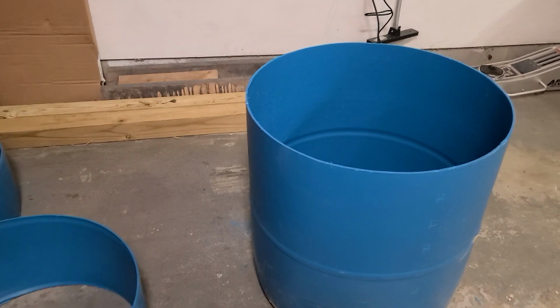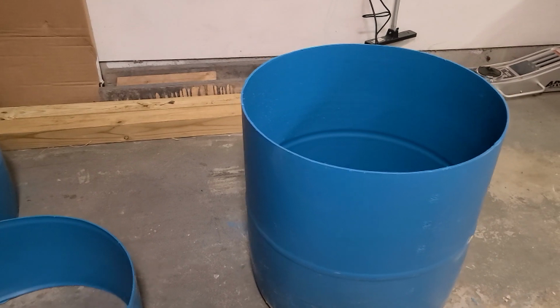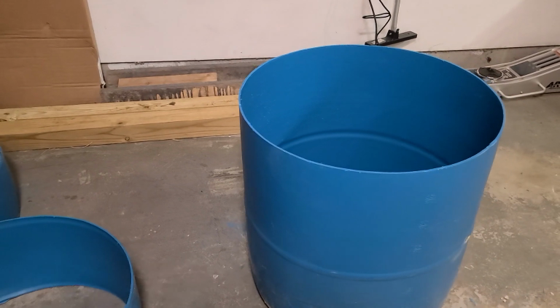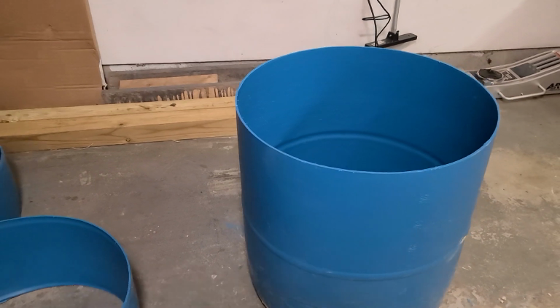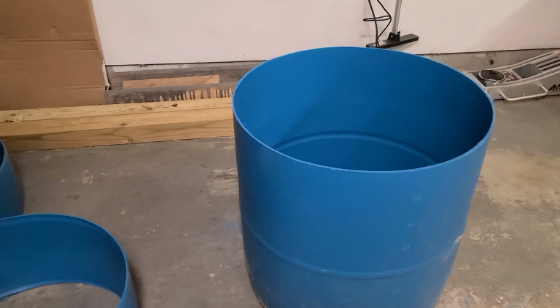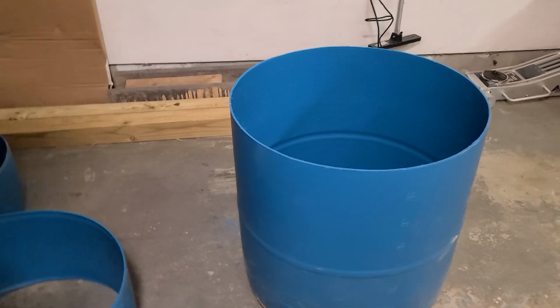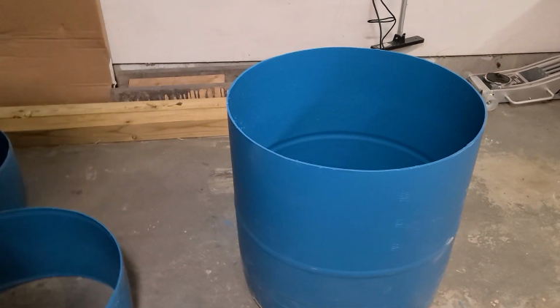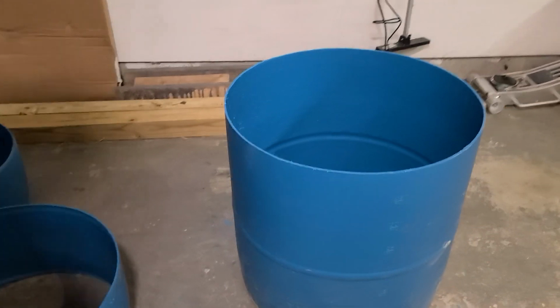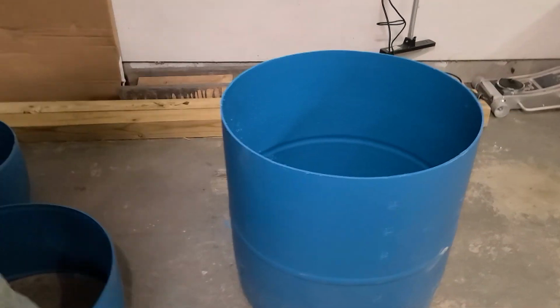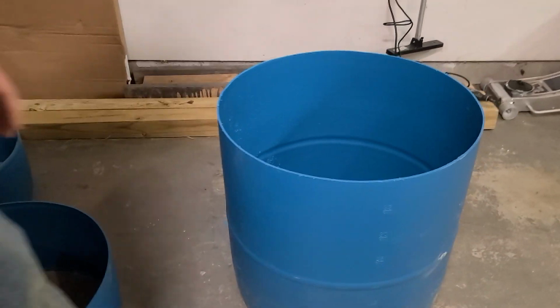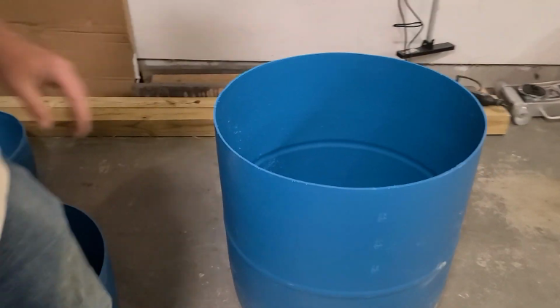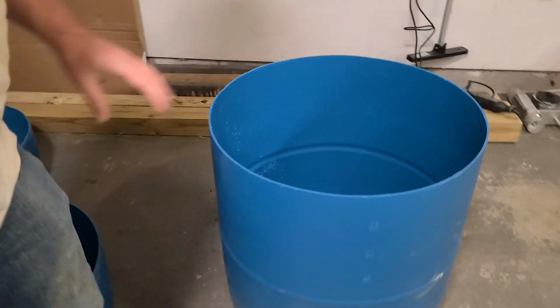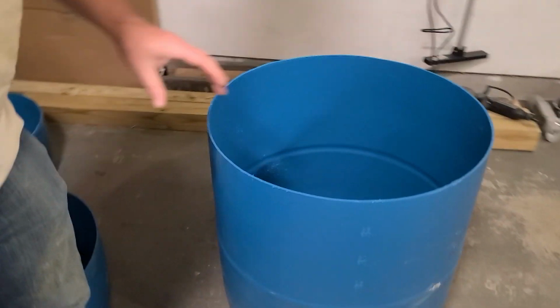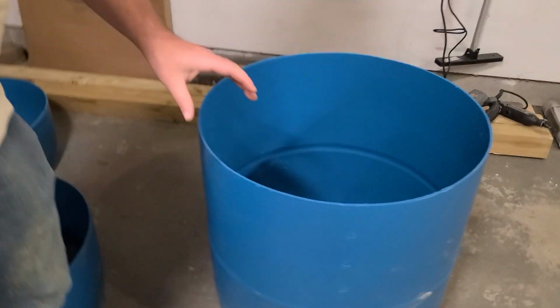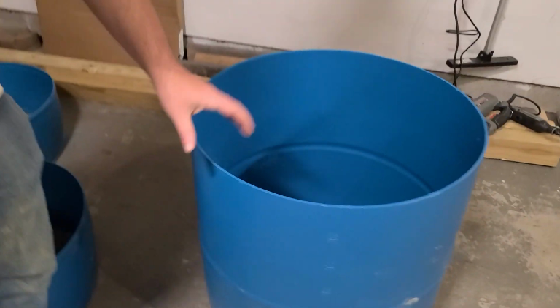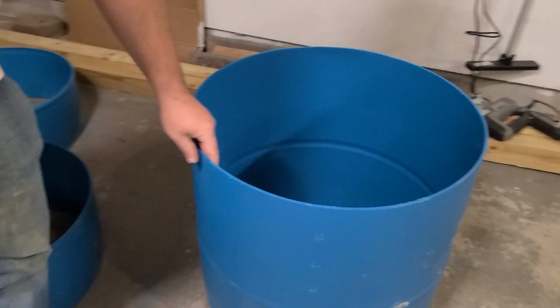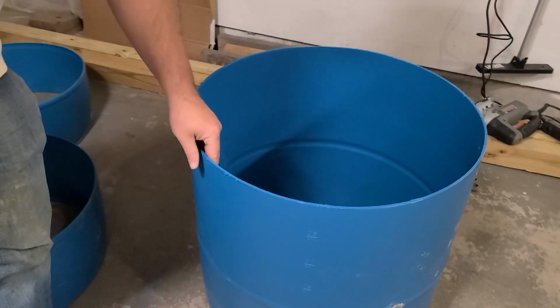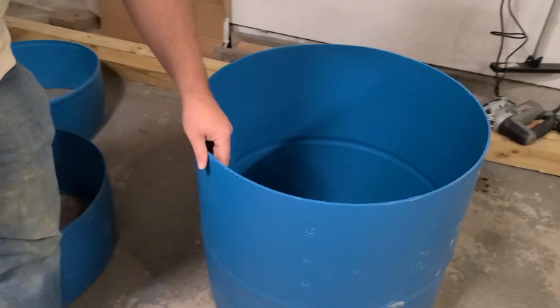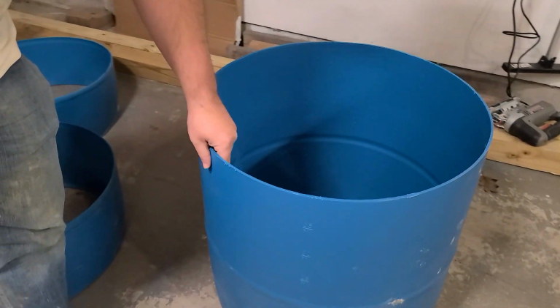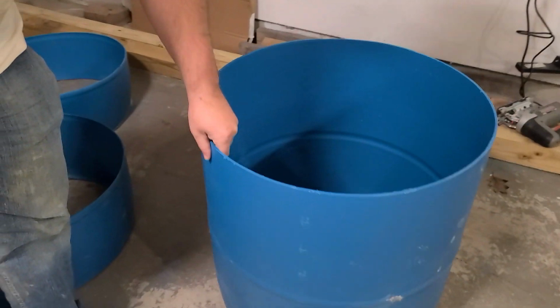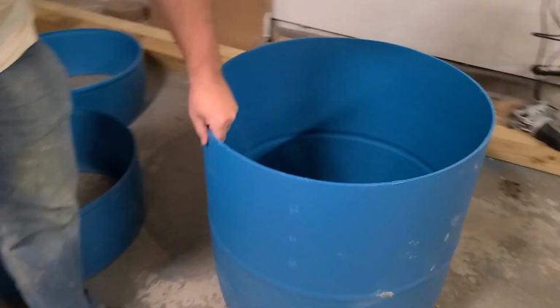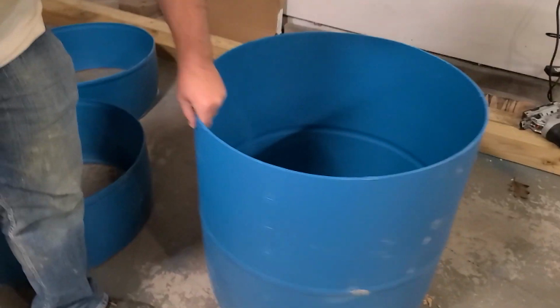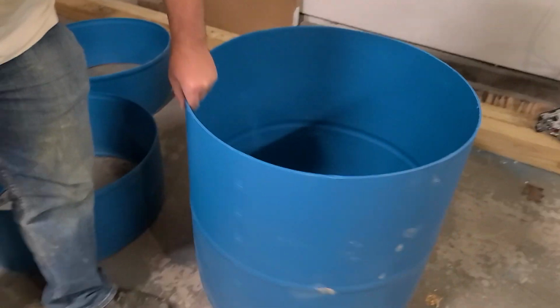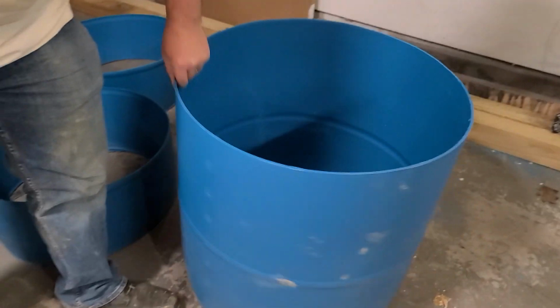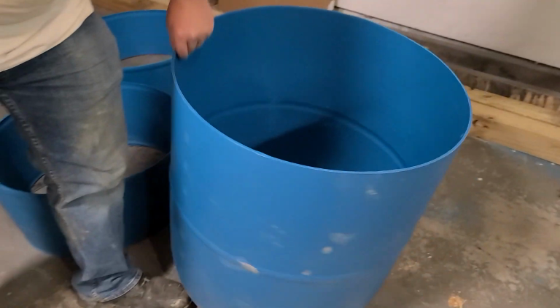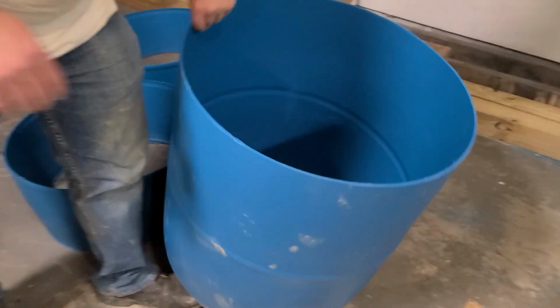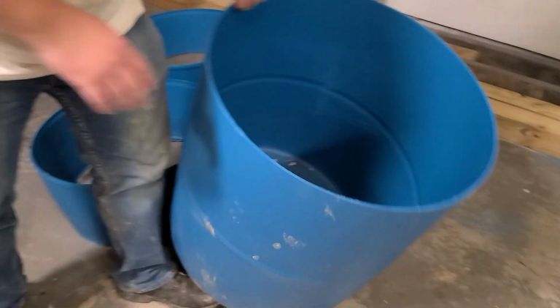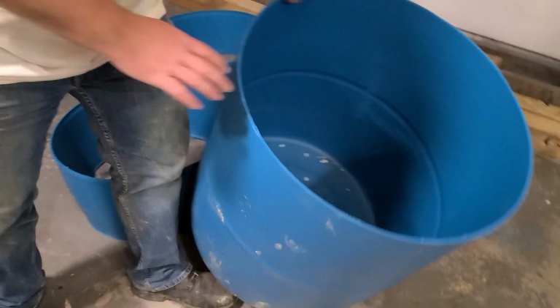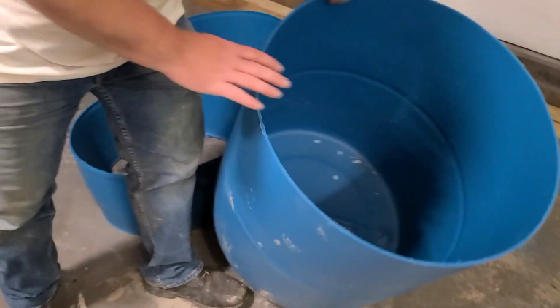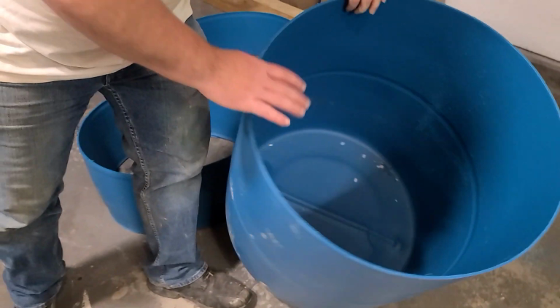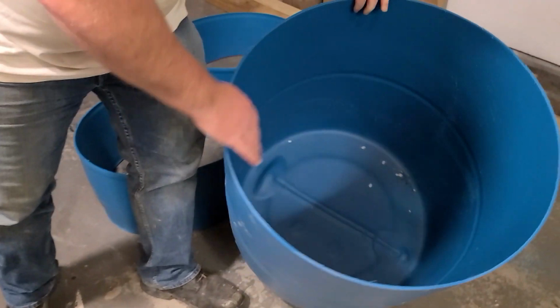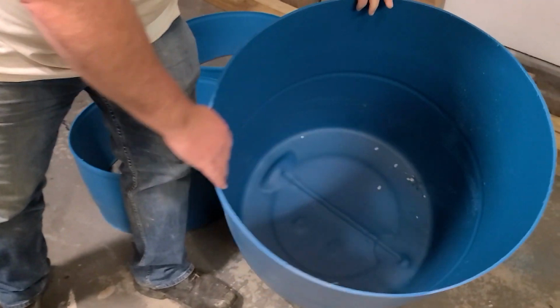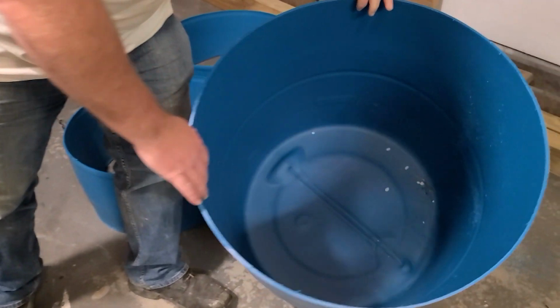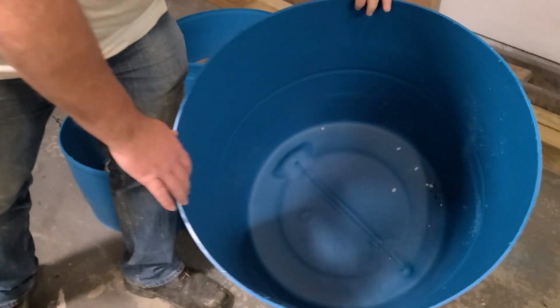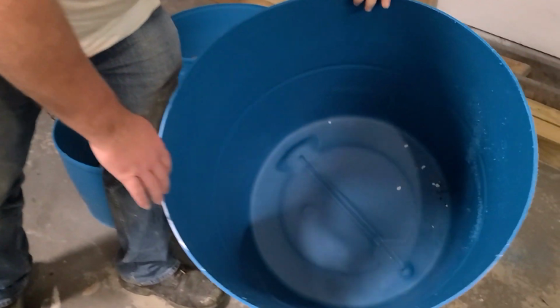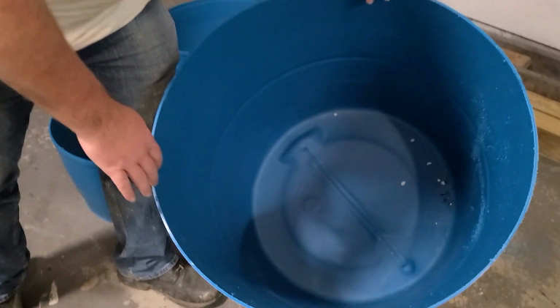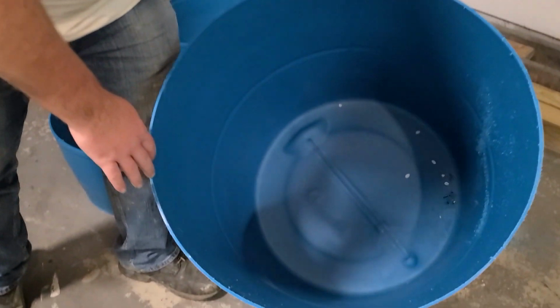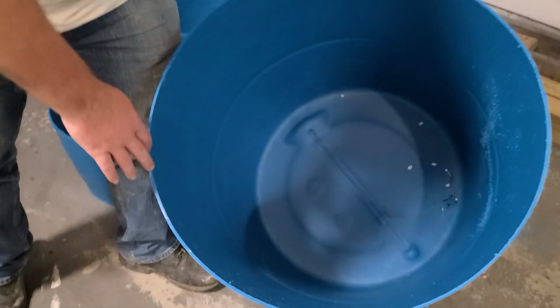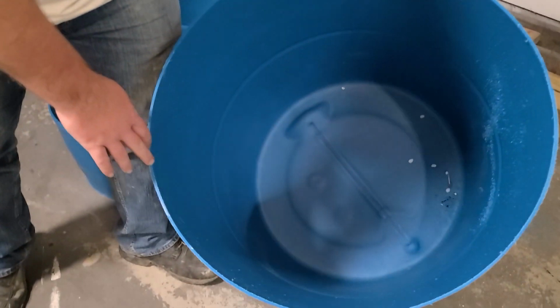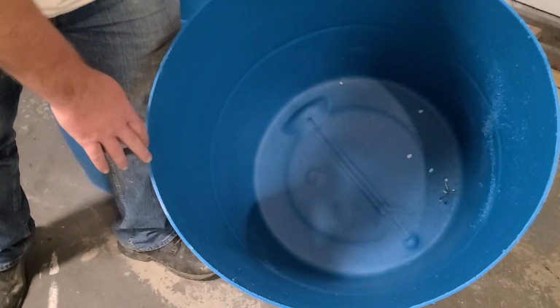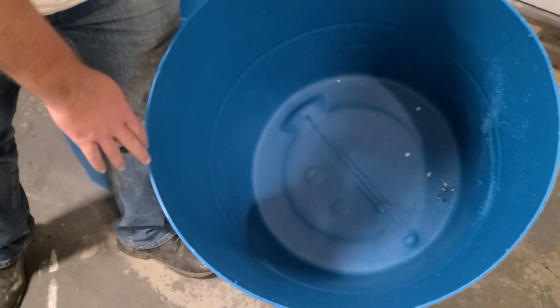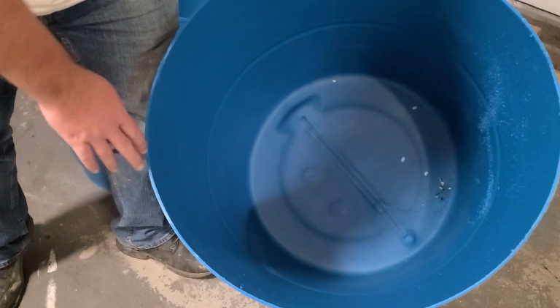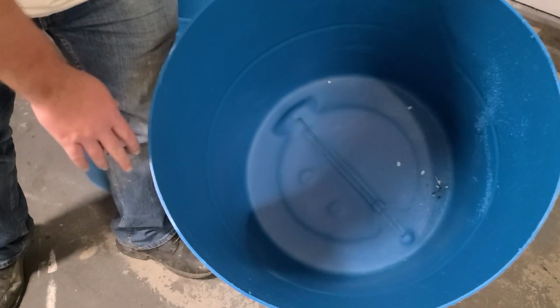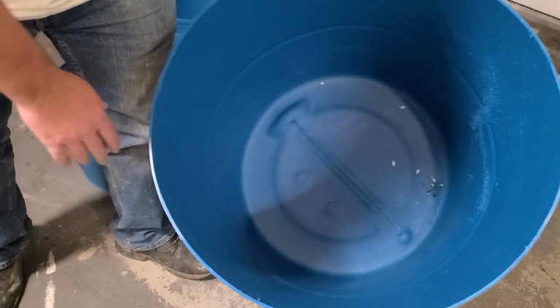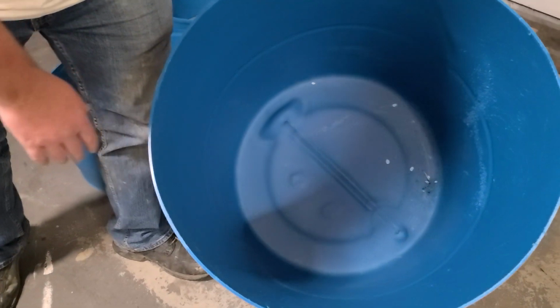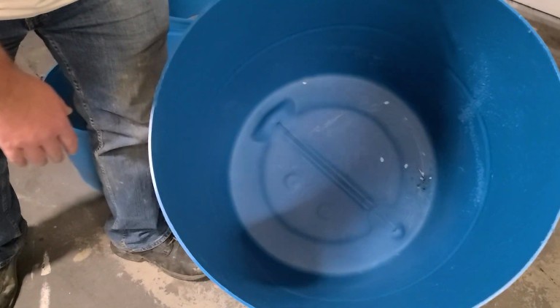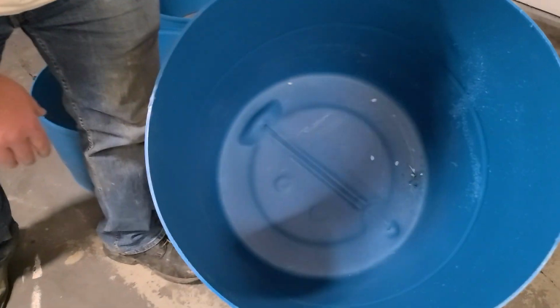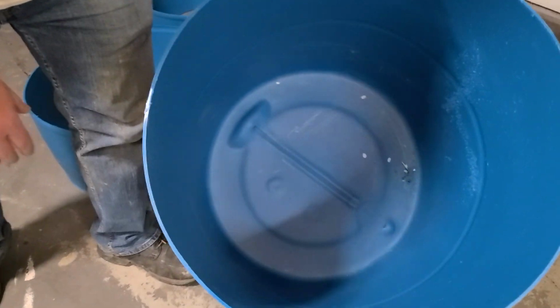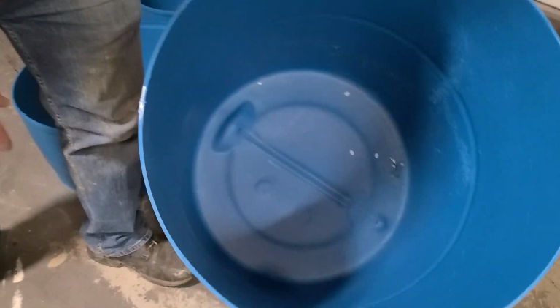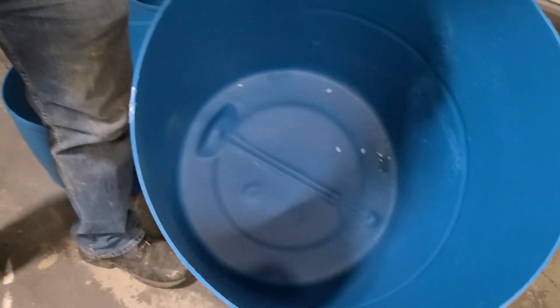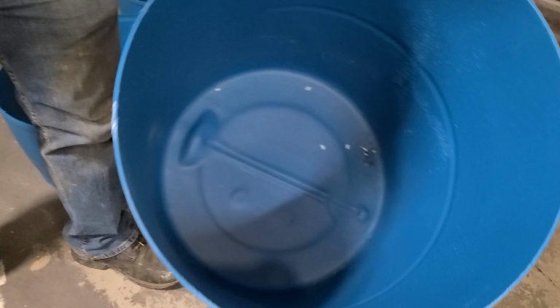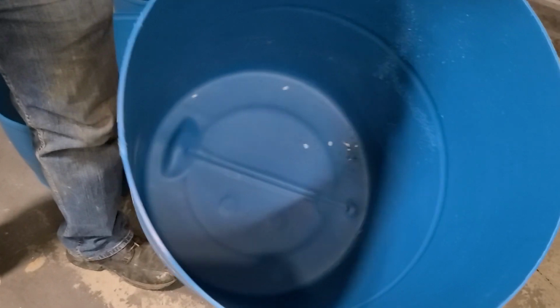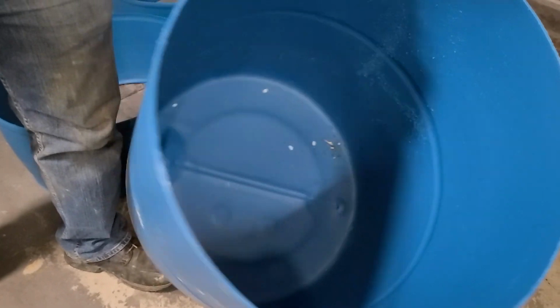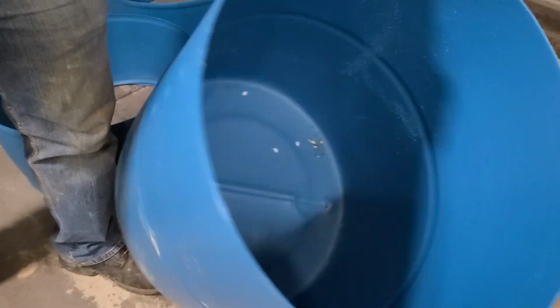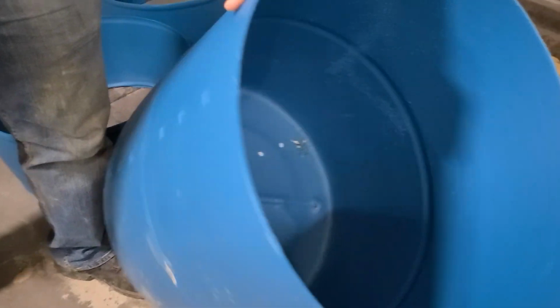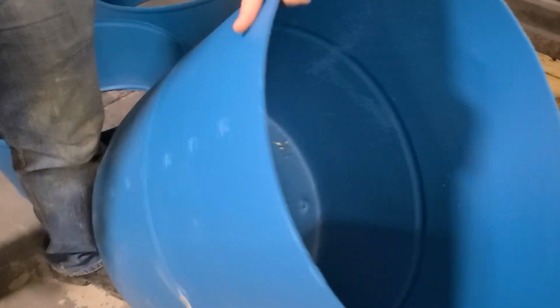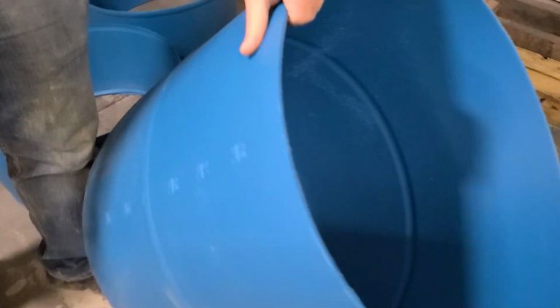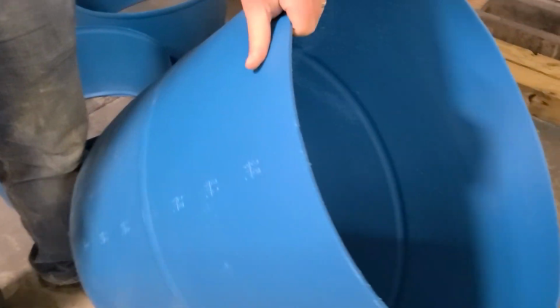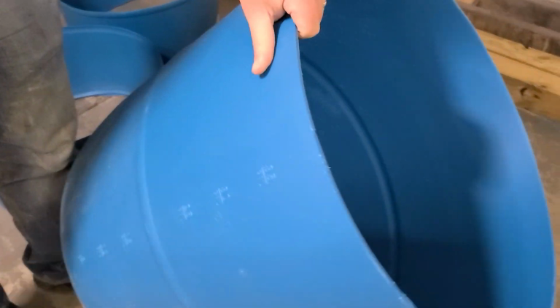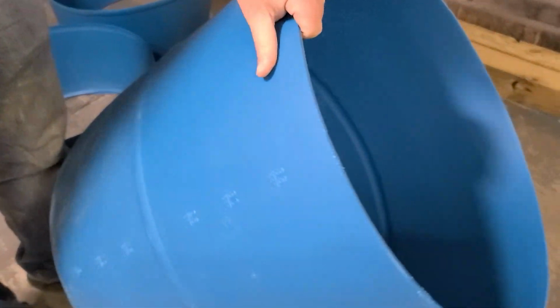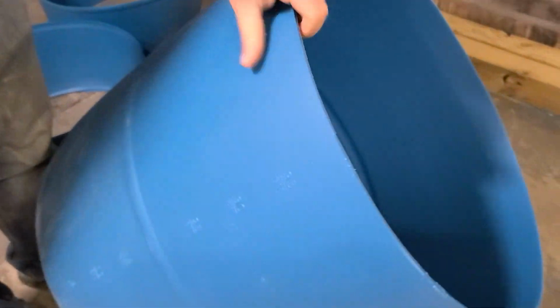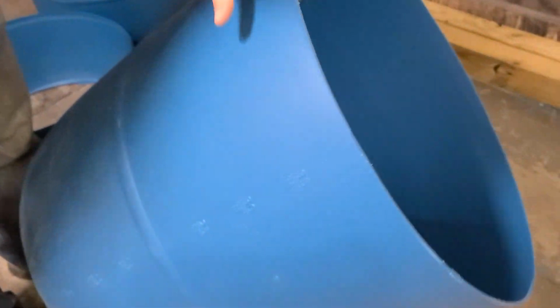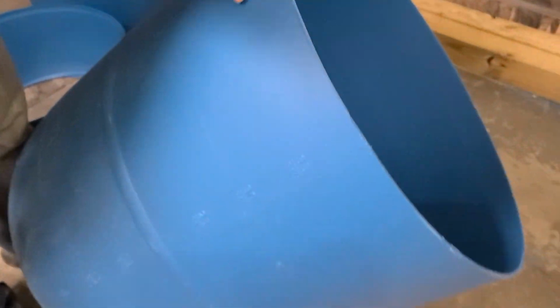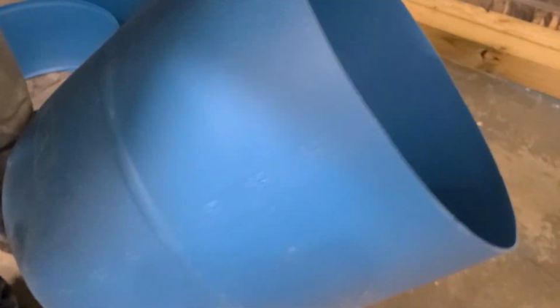Next step, I'm just going to give this a quick rinse to get all those little plastic bits and shavings out of there, and then put it in place.